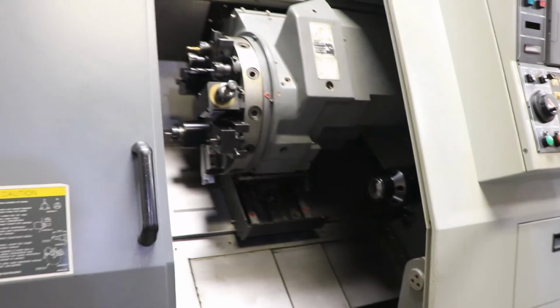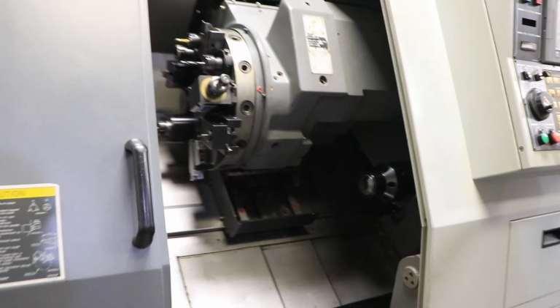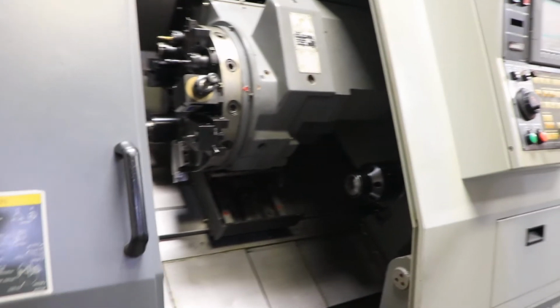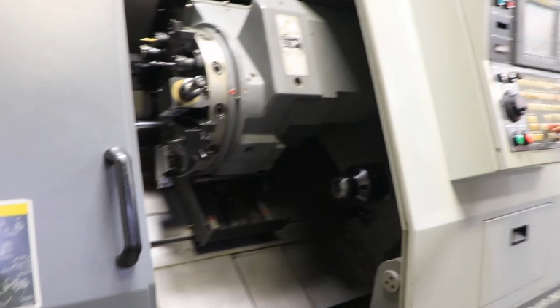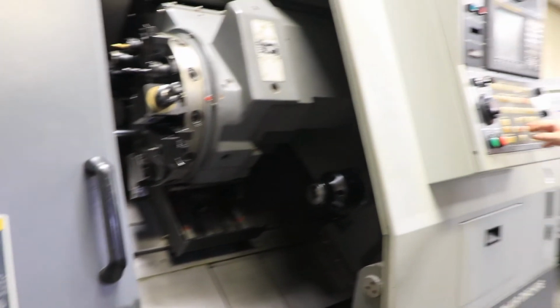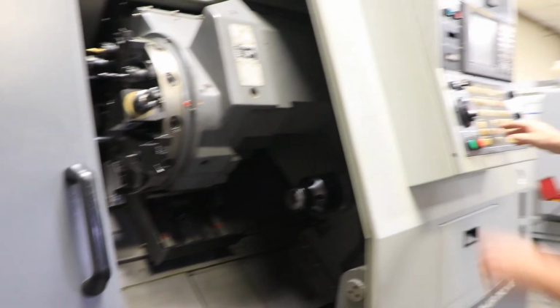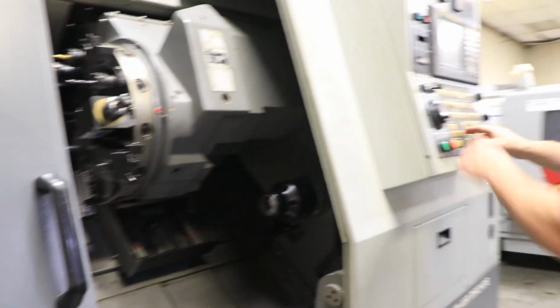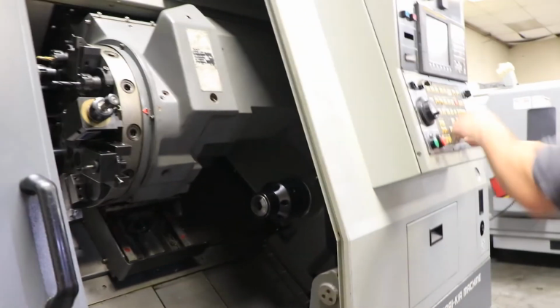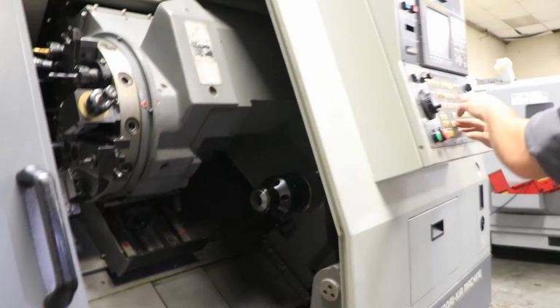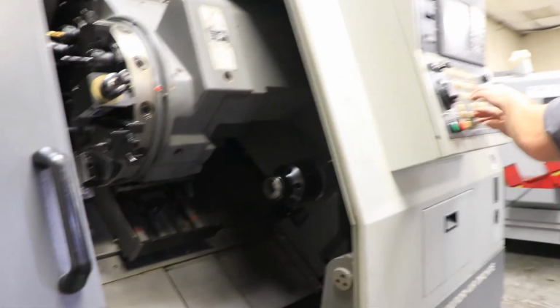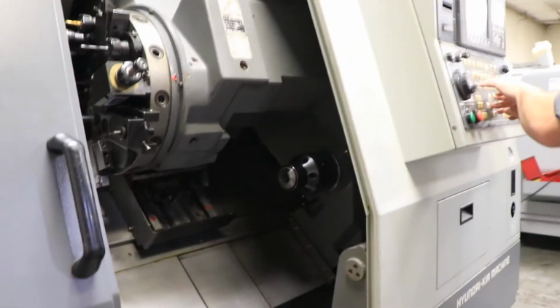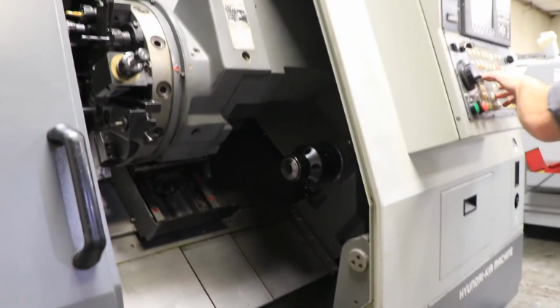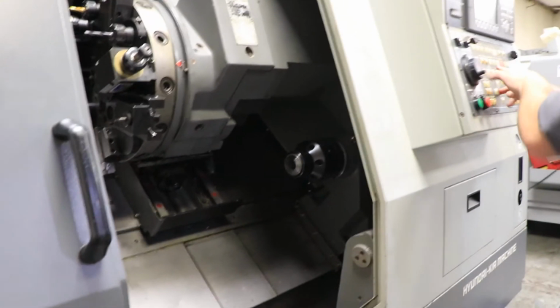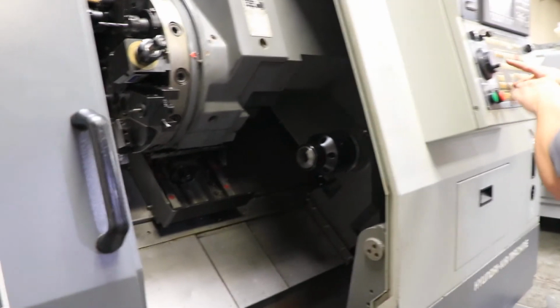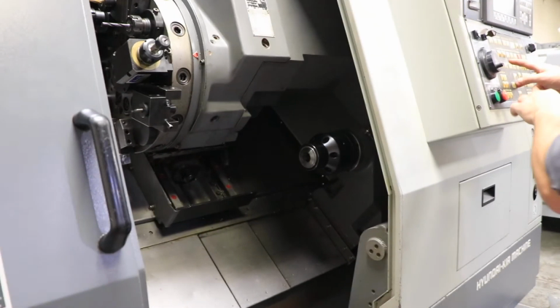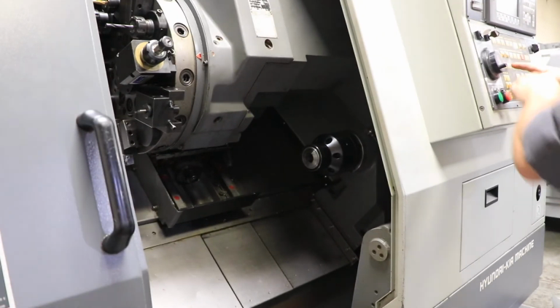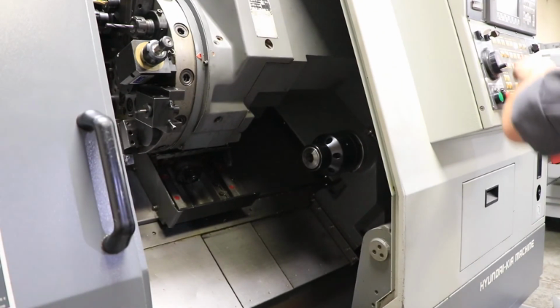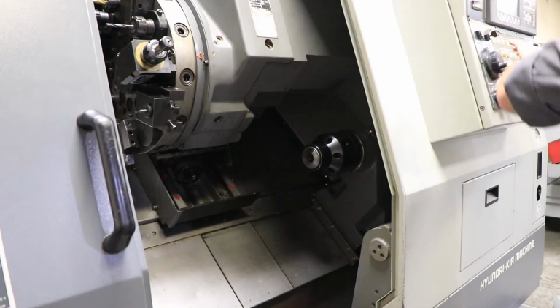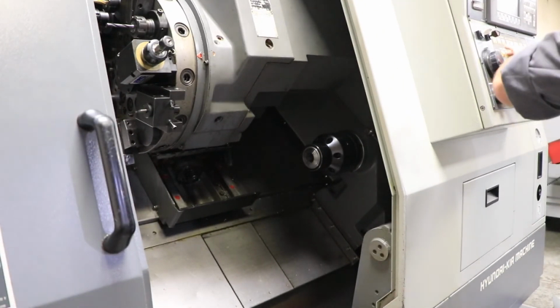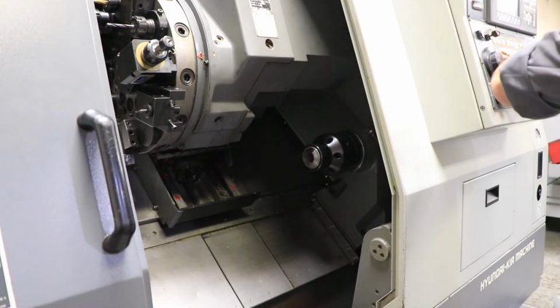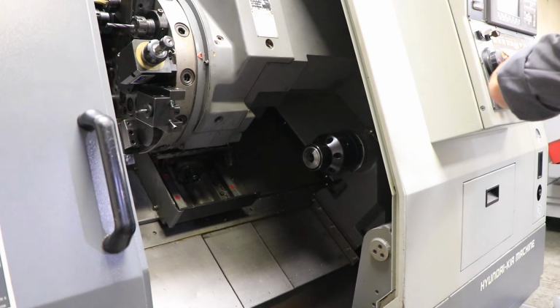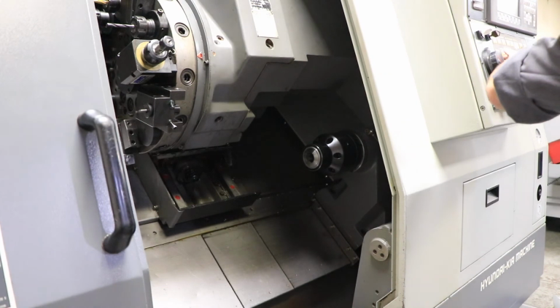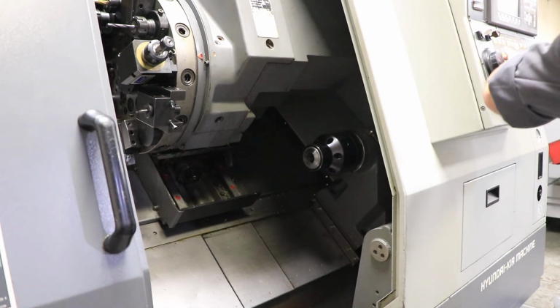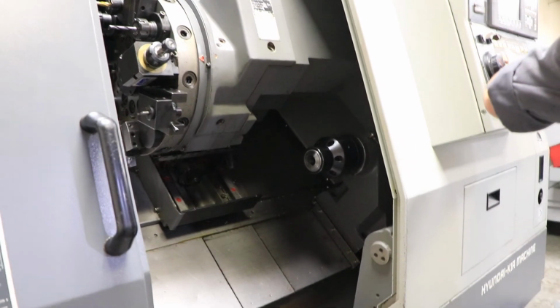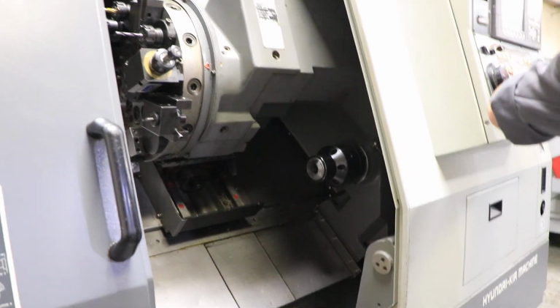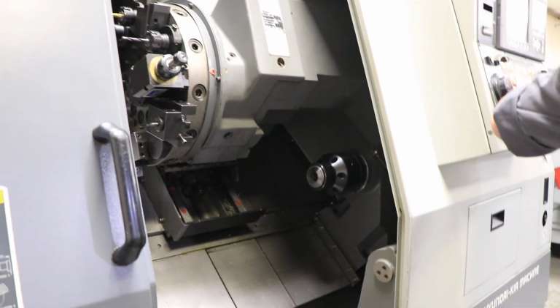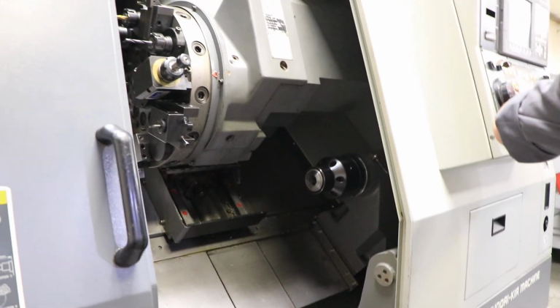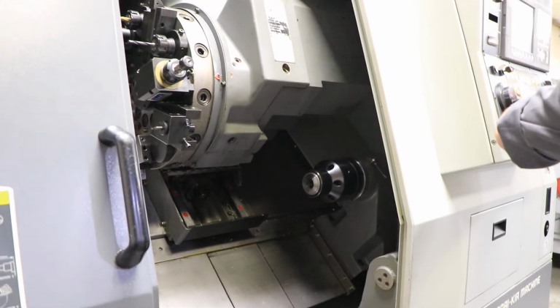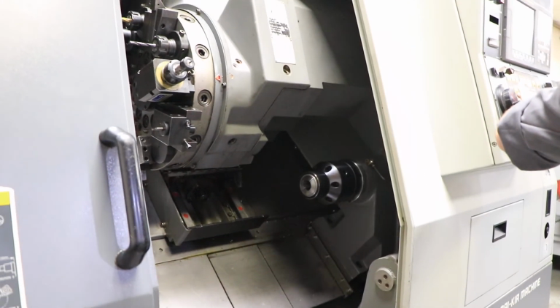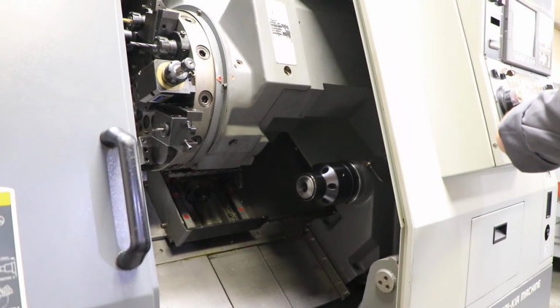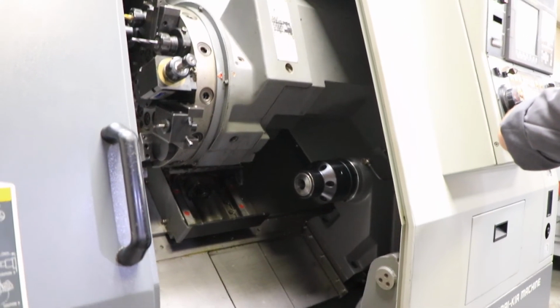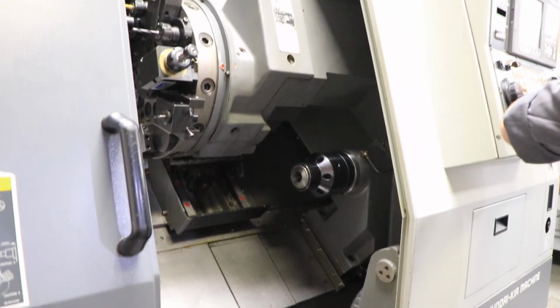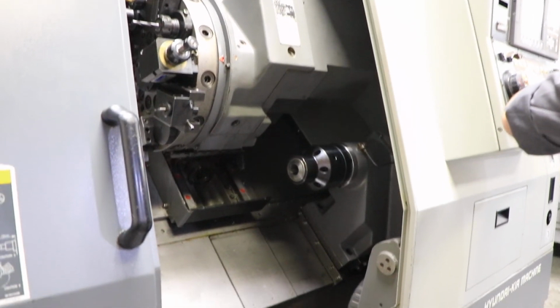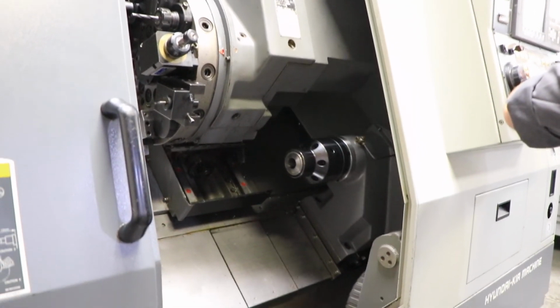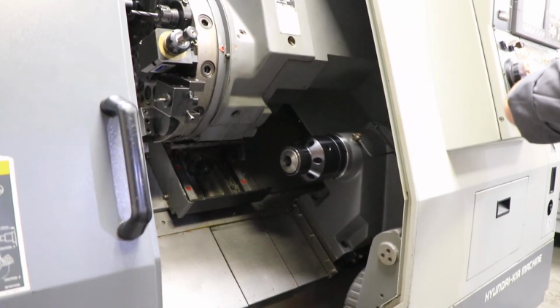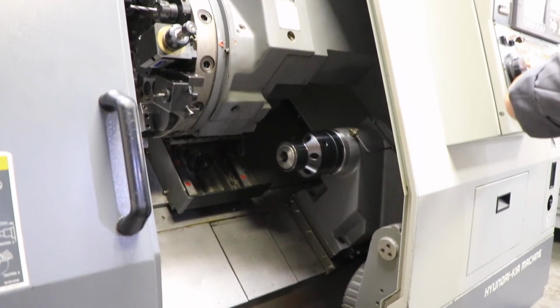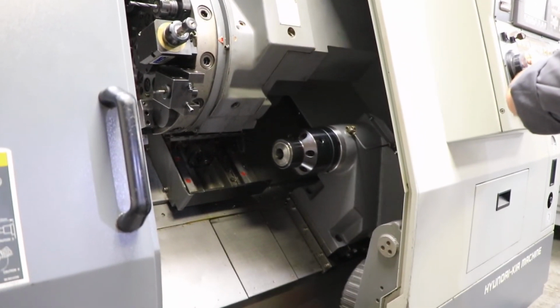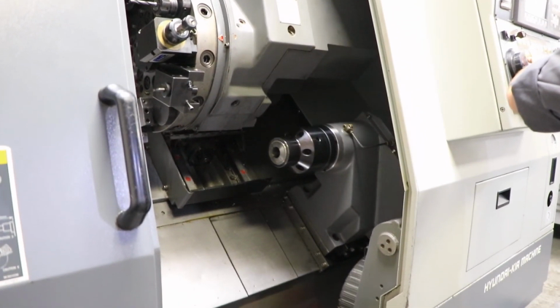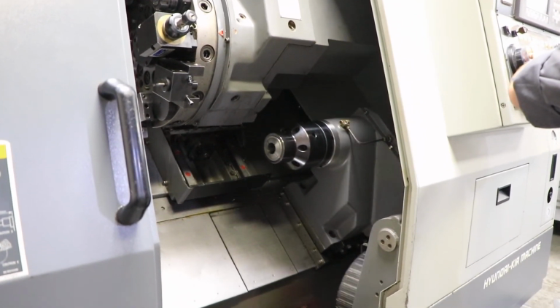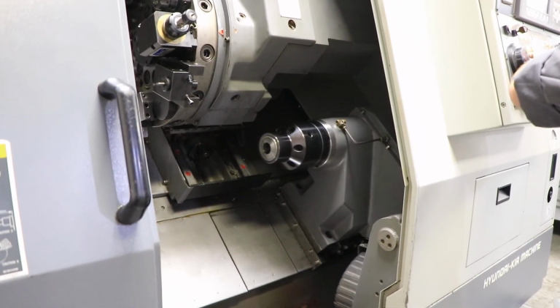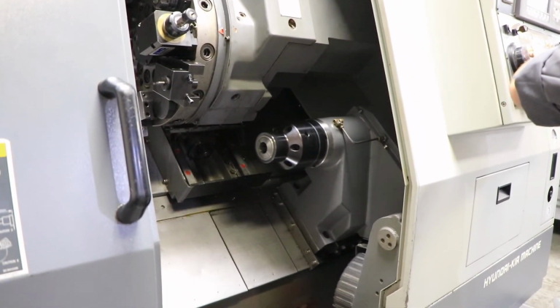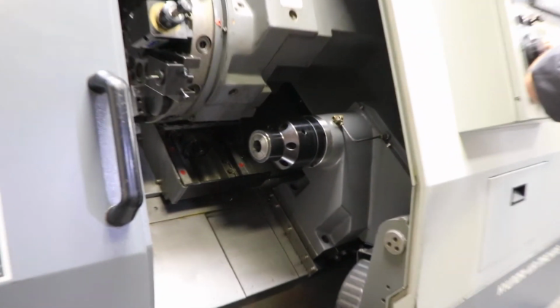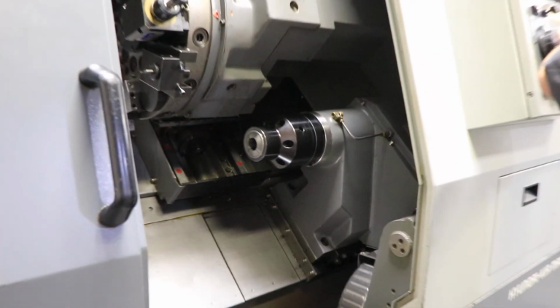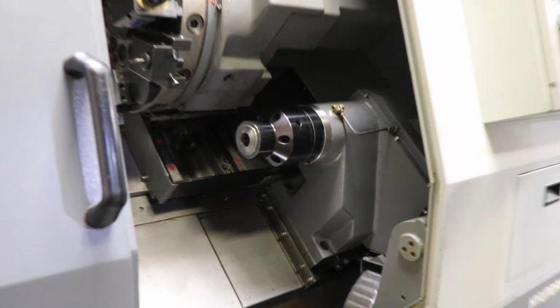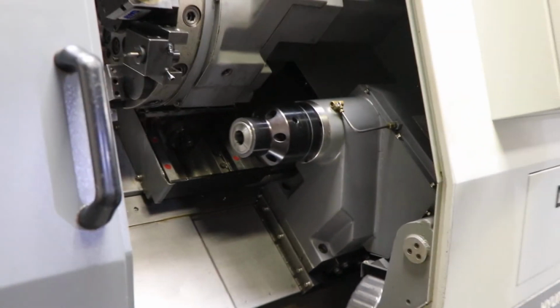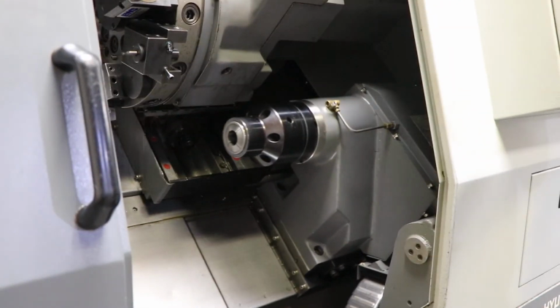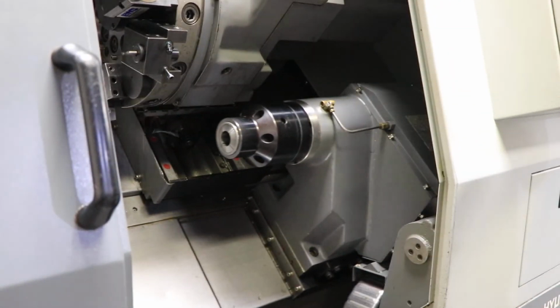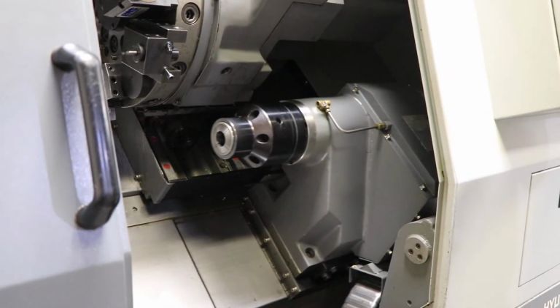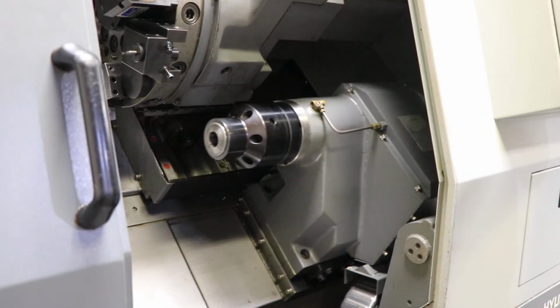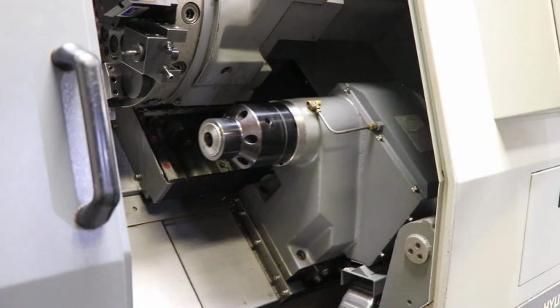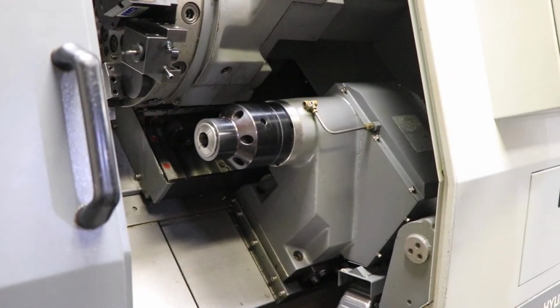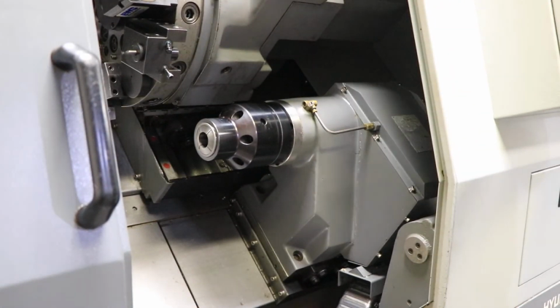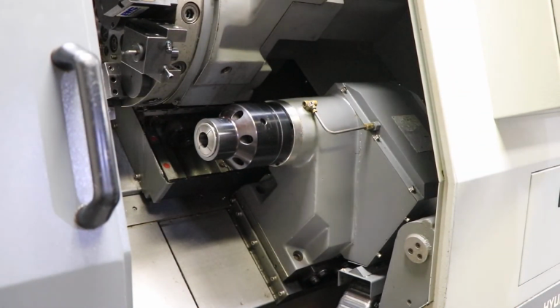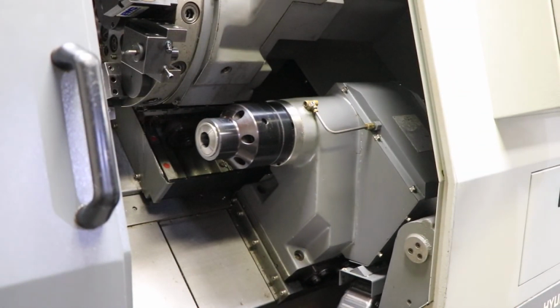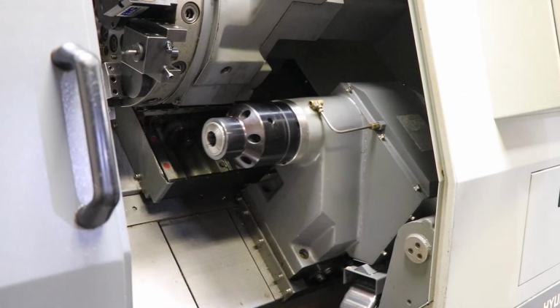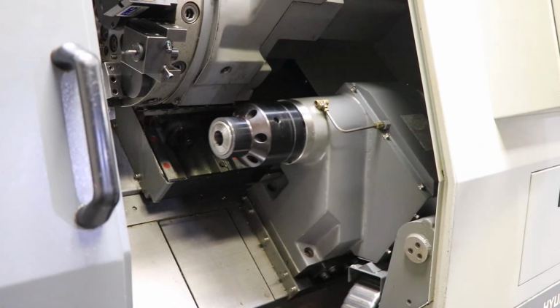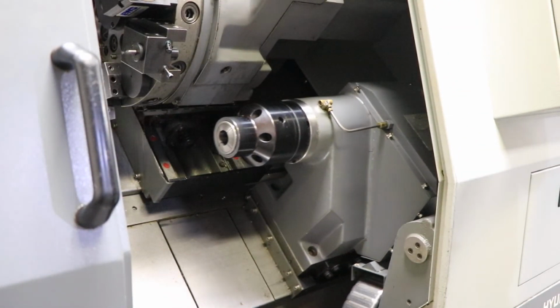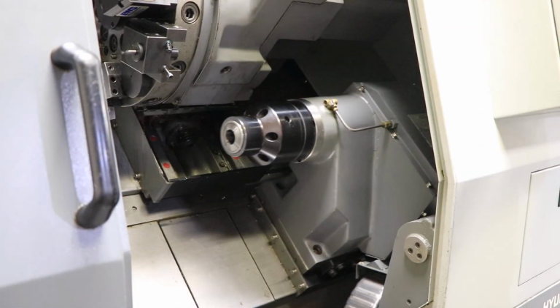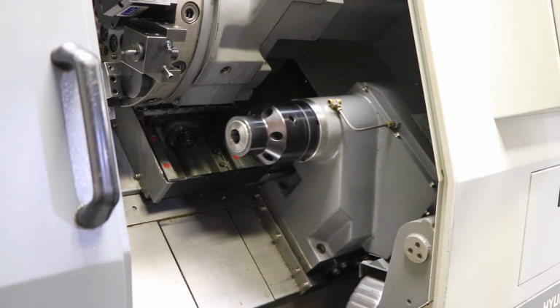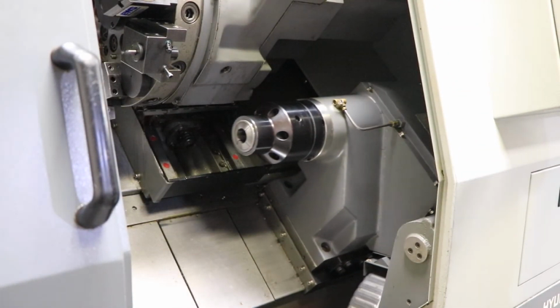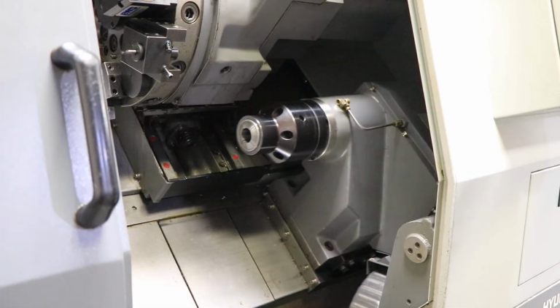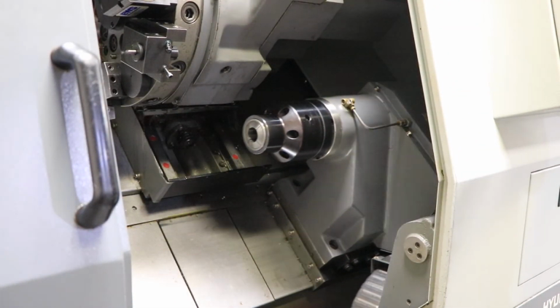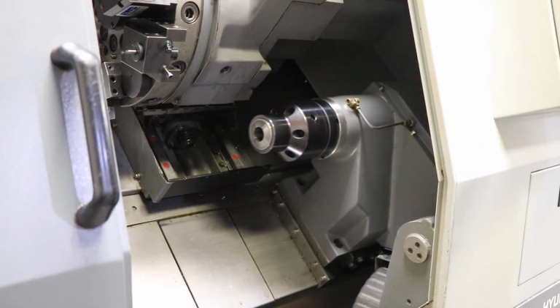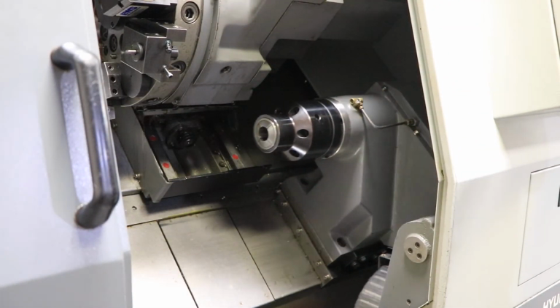And you have your B — your sub spindle. Again, also very nice and quiet.